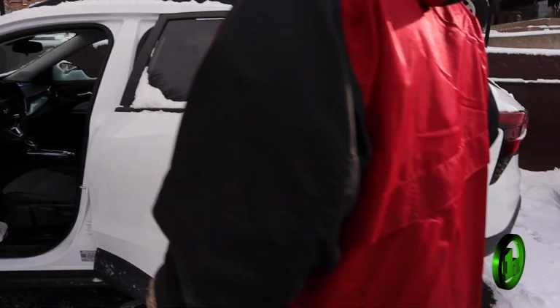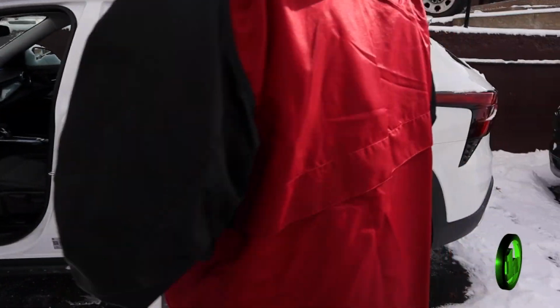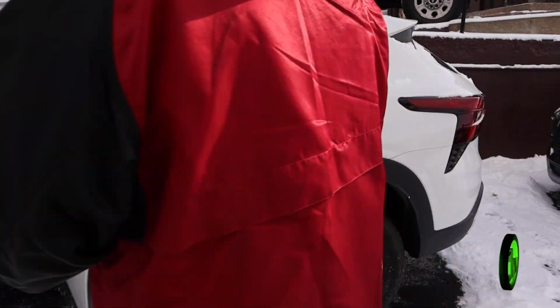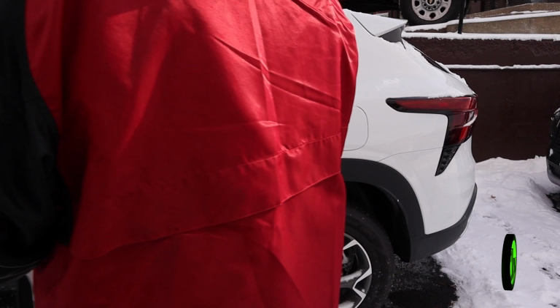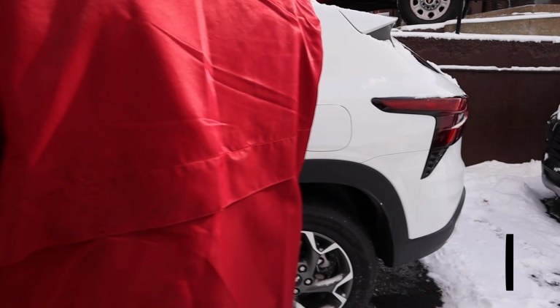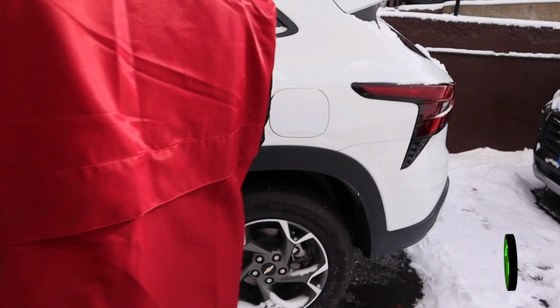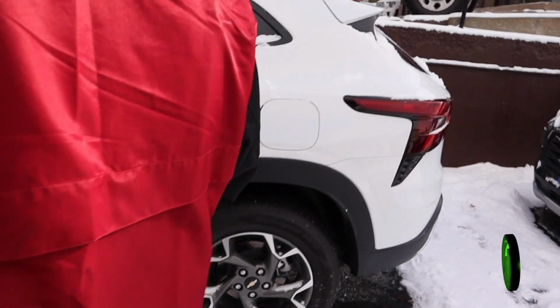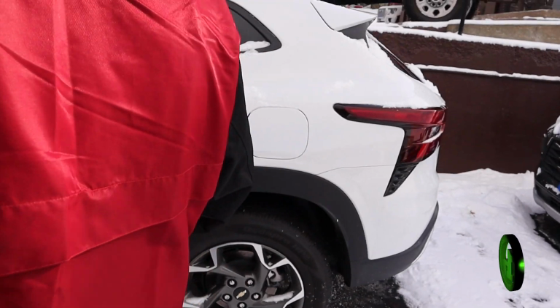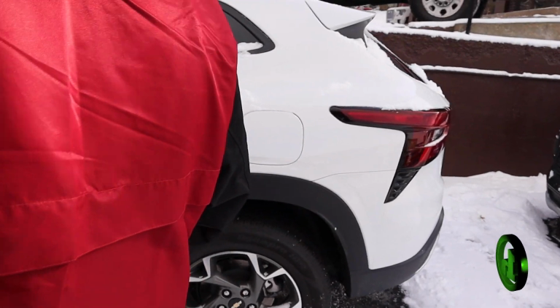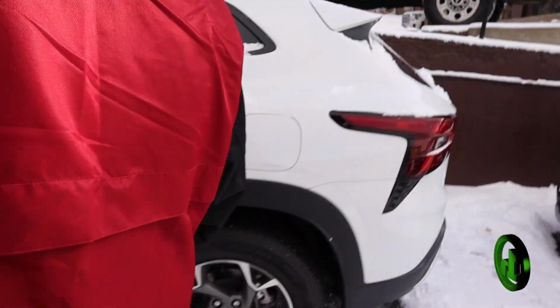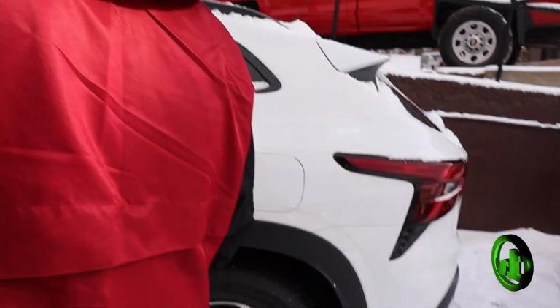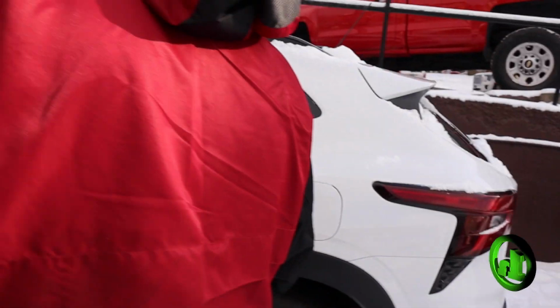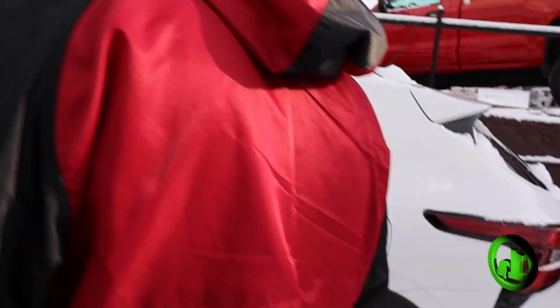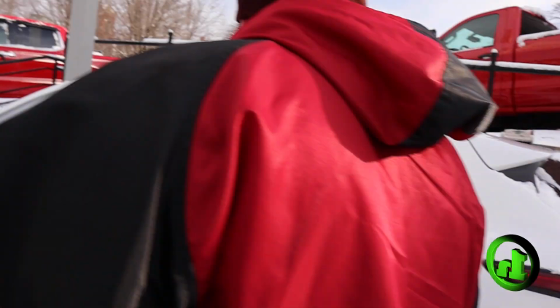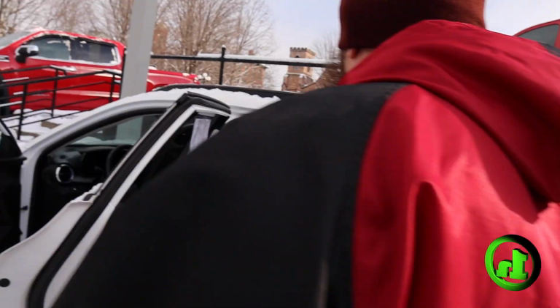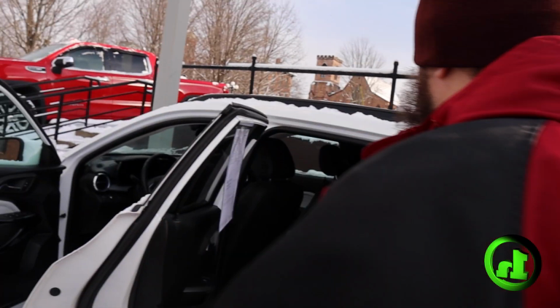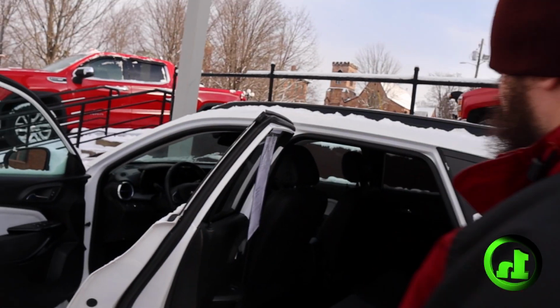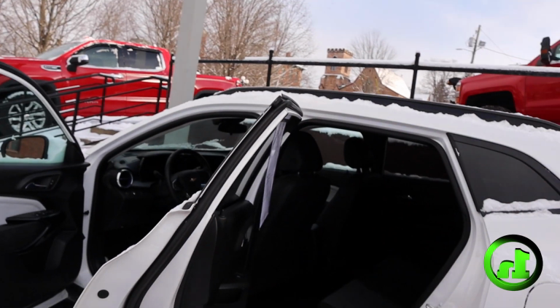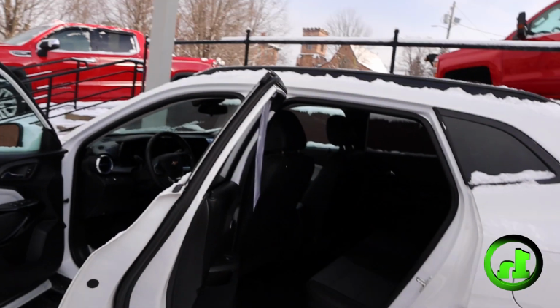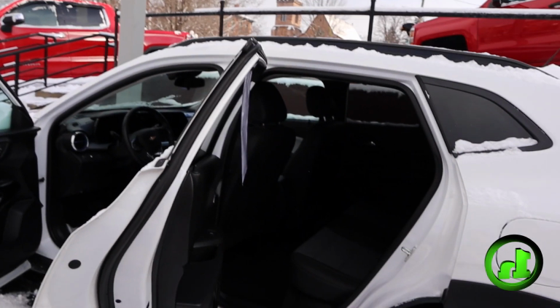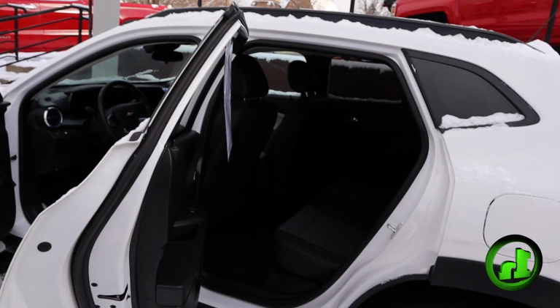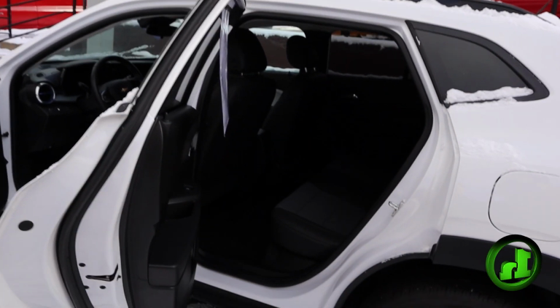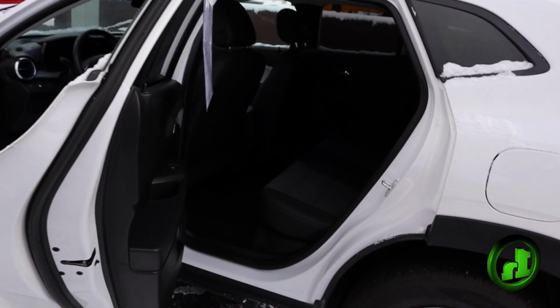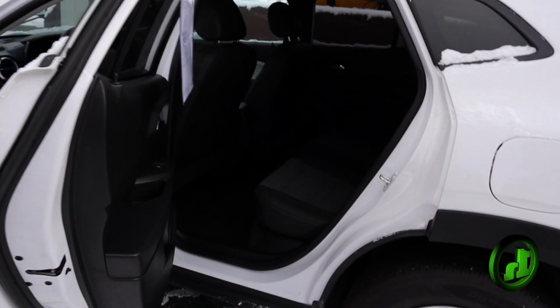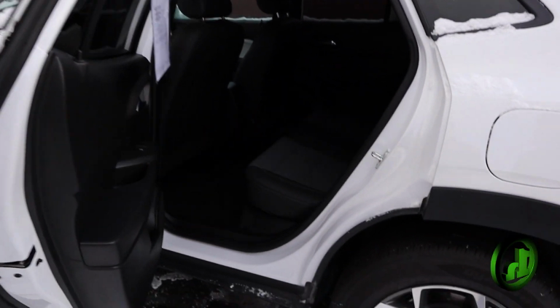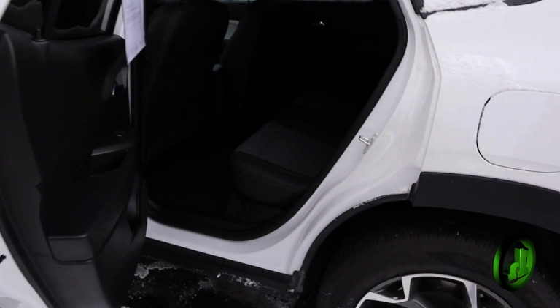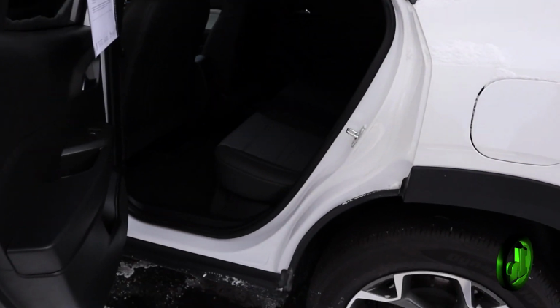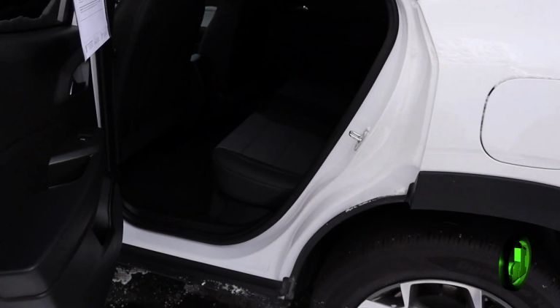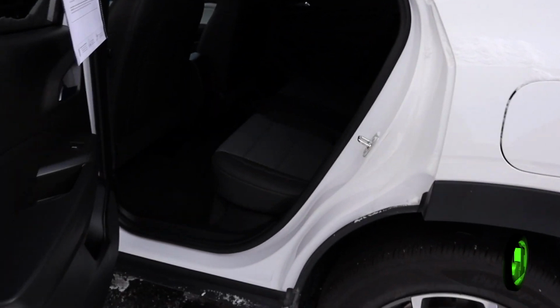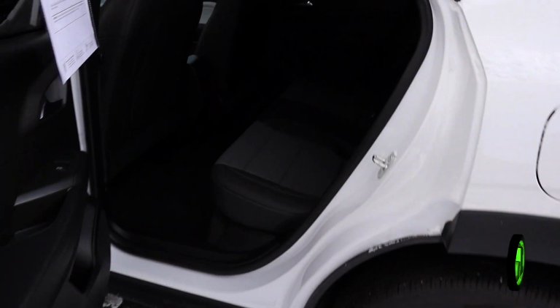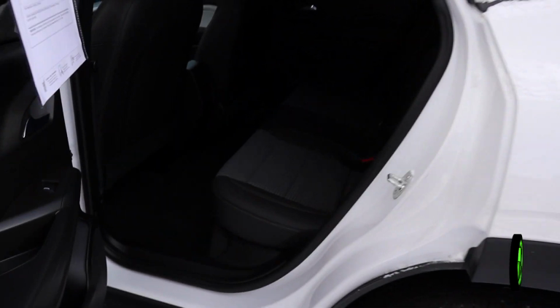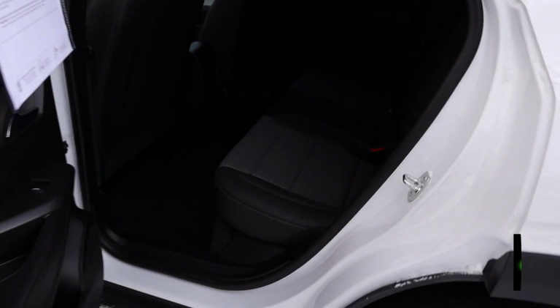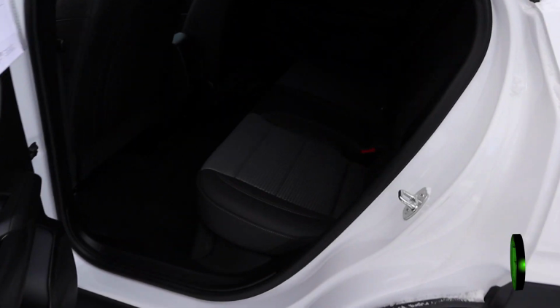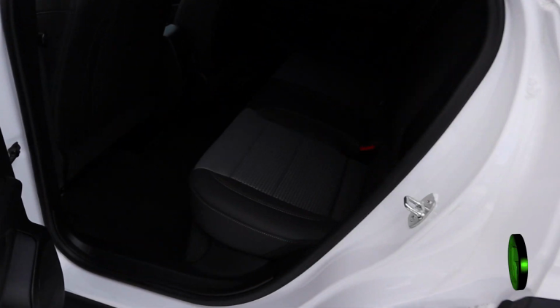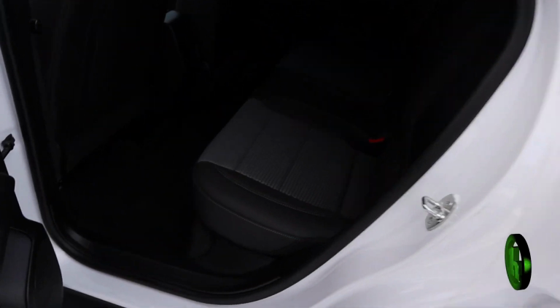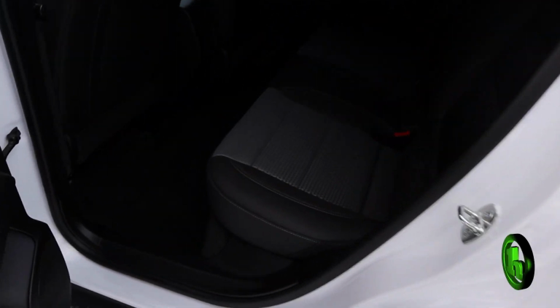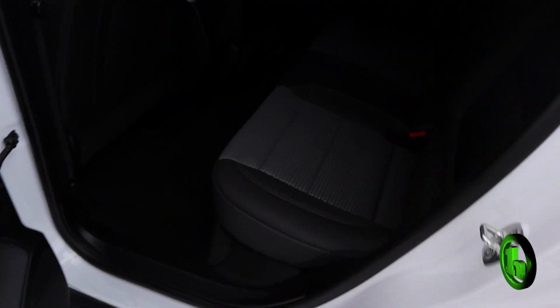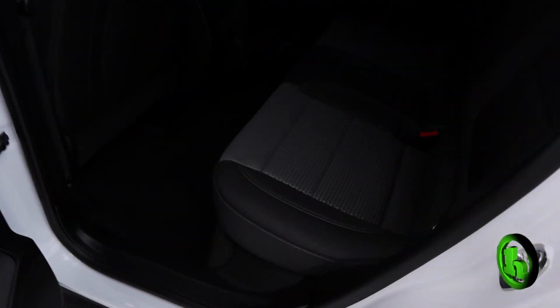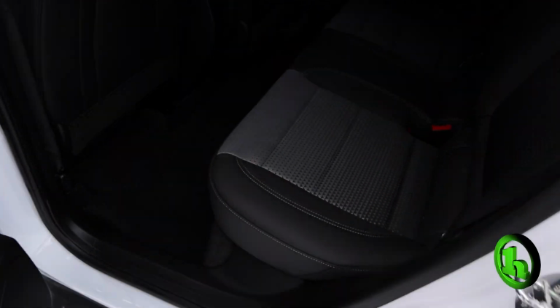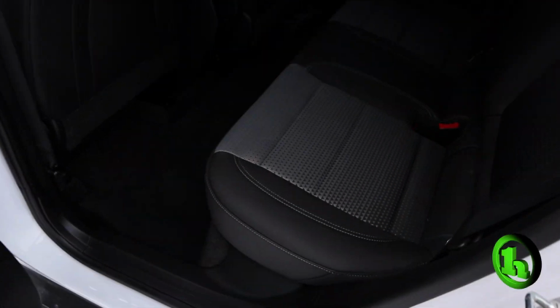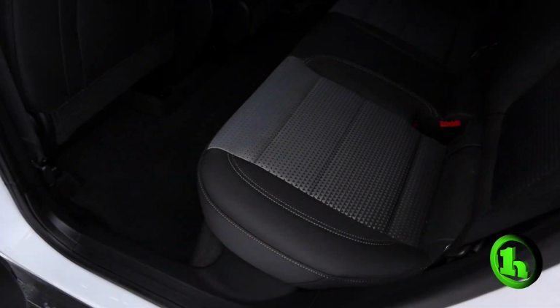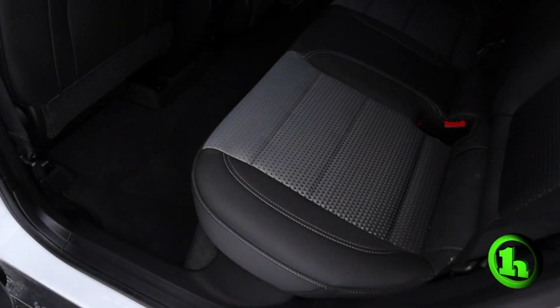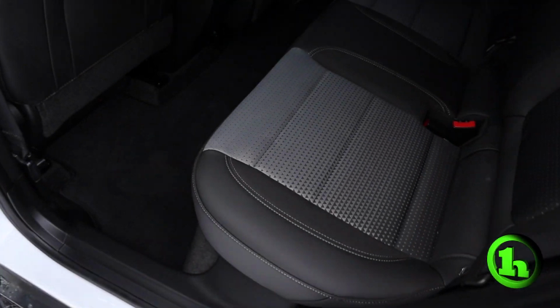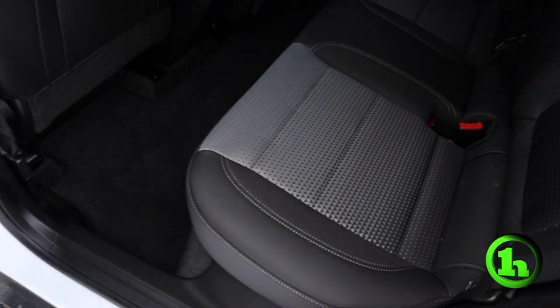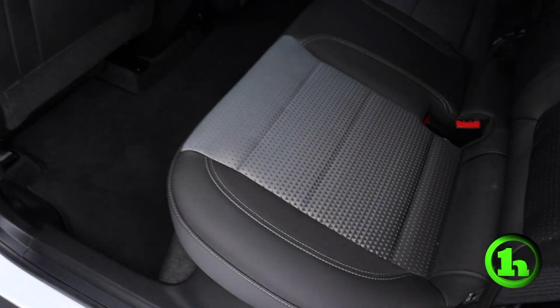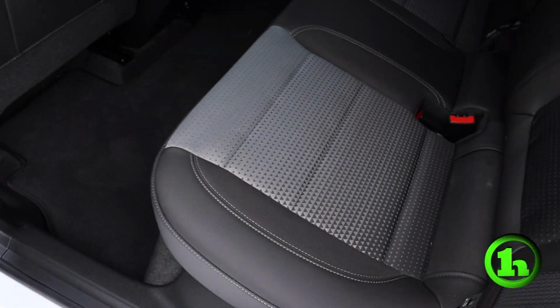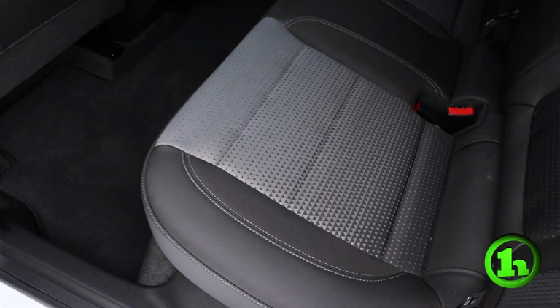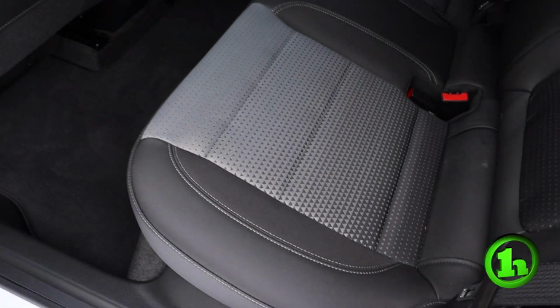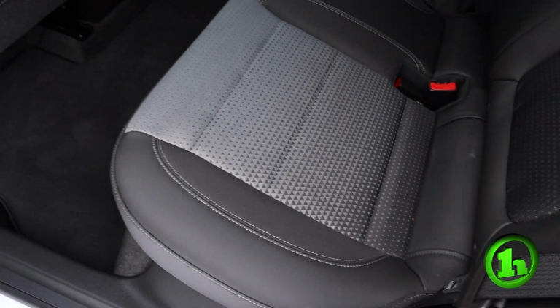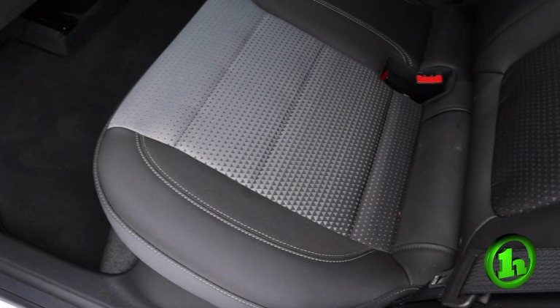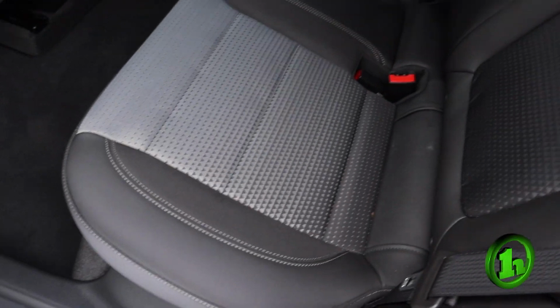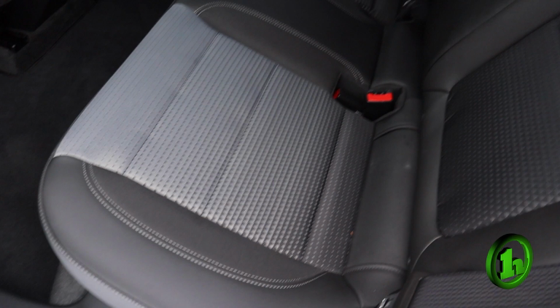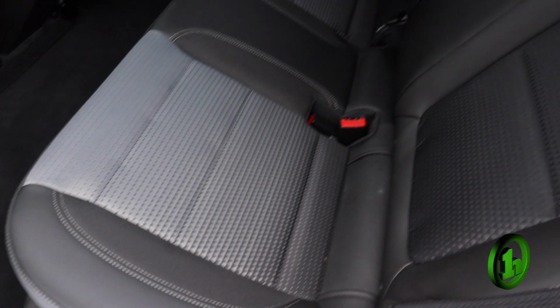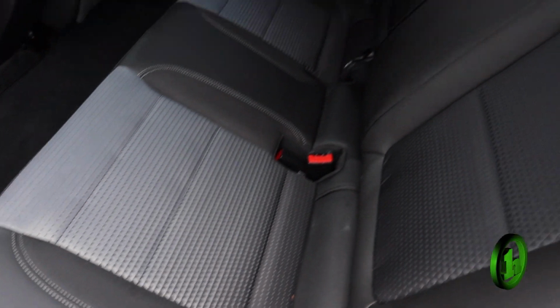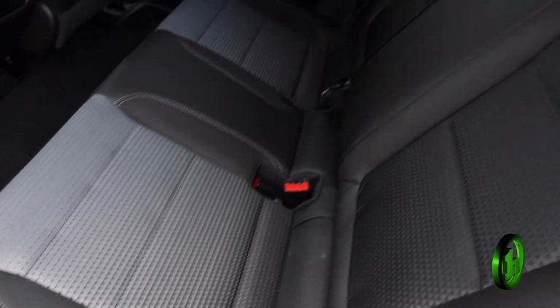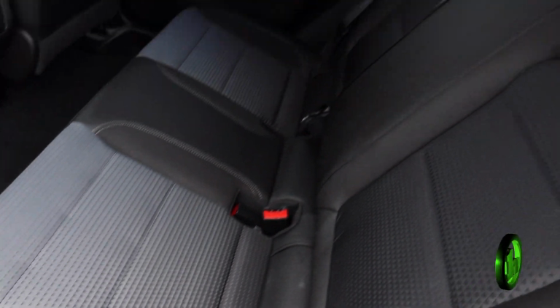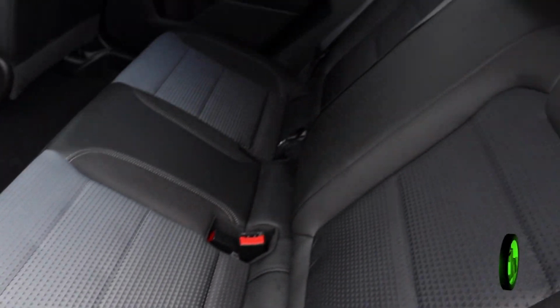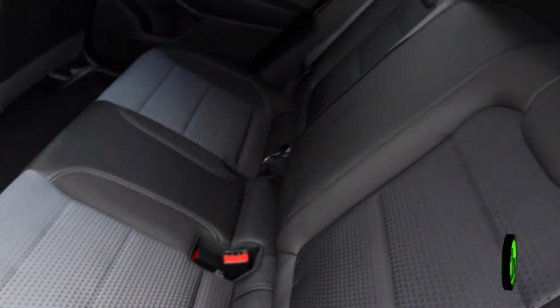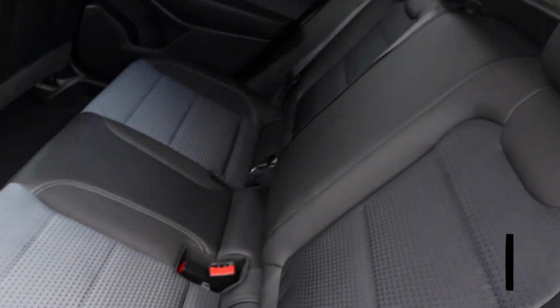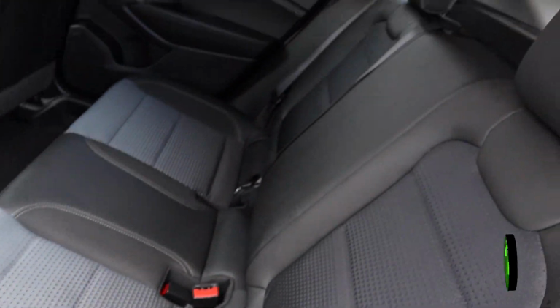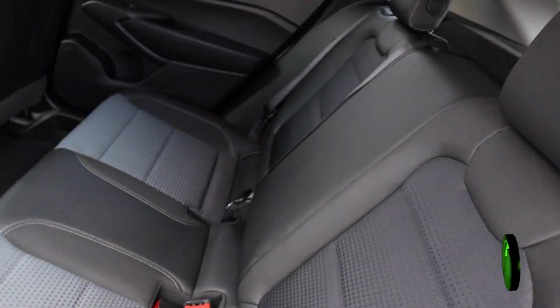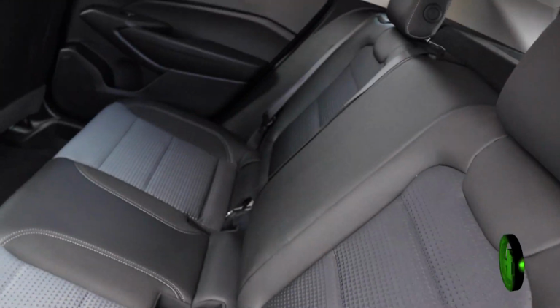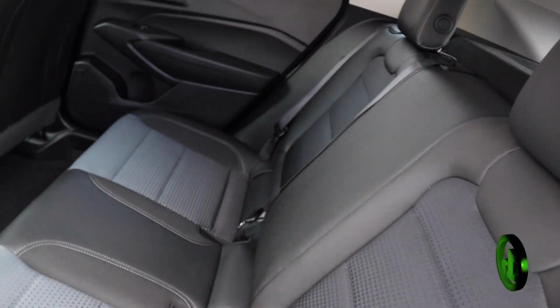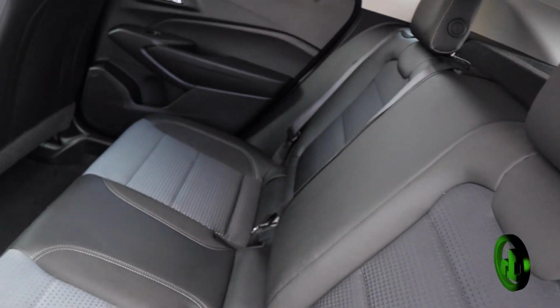Just to give you a look at the back seat — it's a bench seat with three passenger seats. It's got plenty of room in the back for storage.